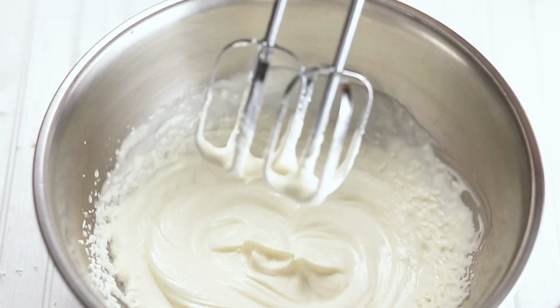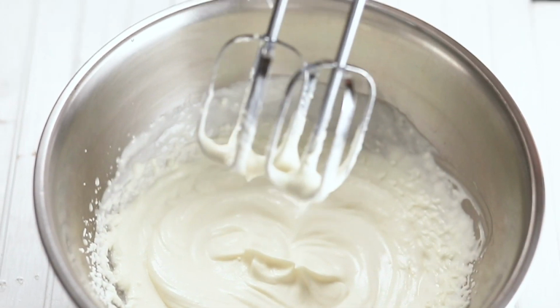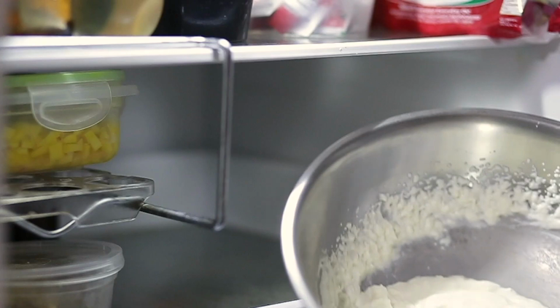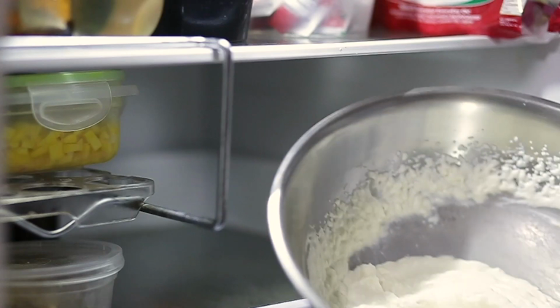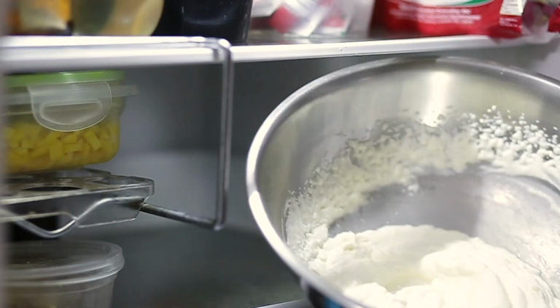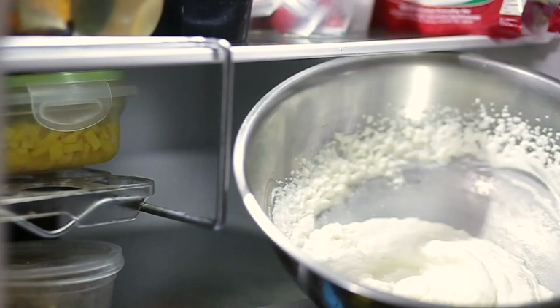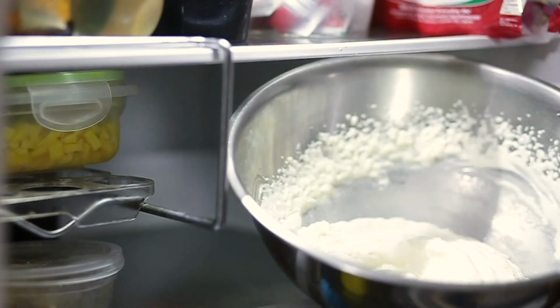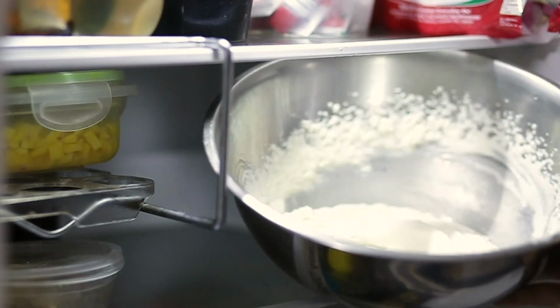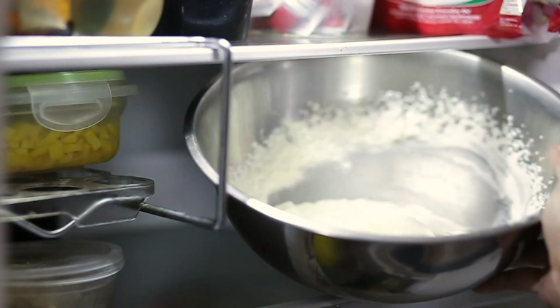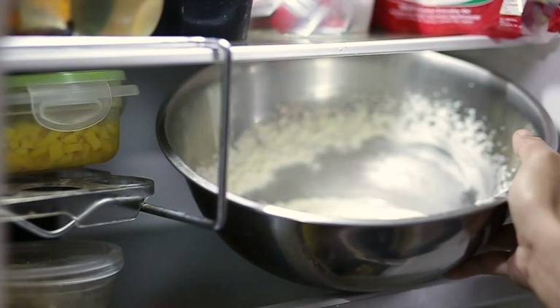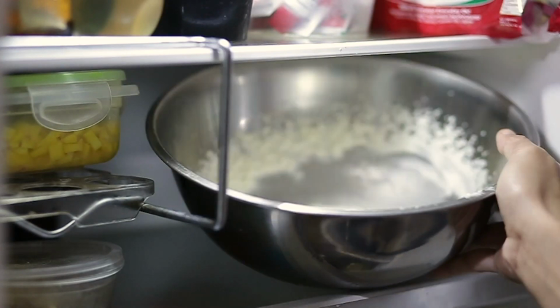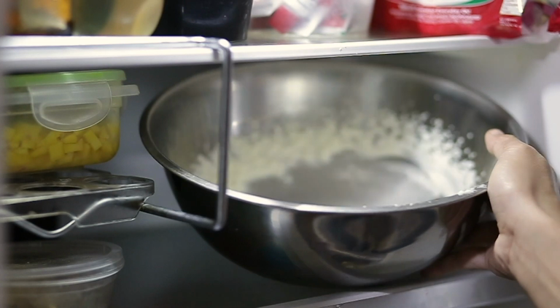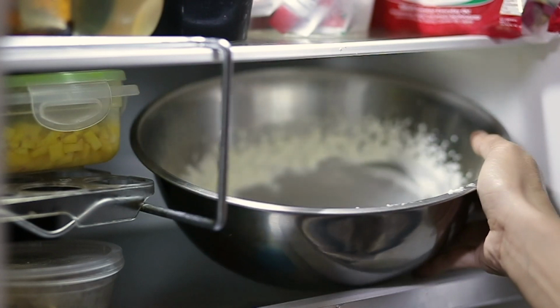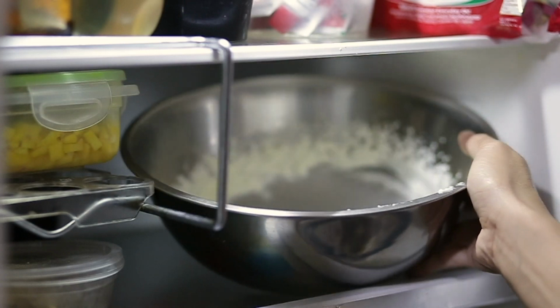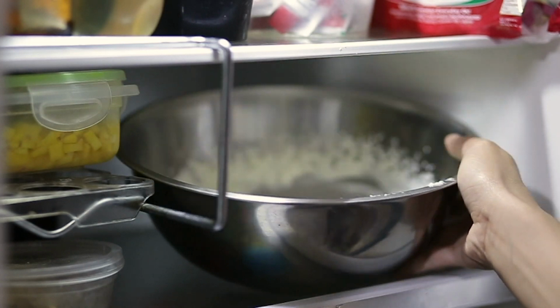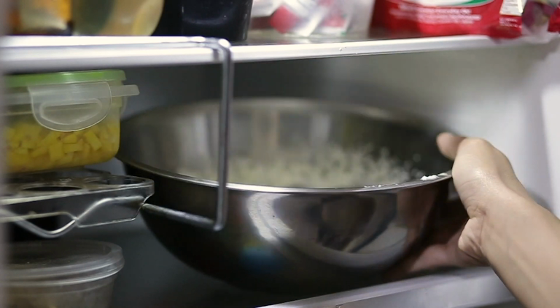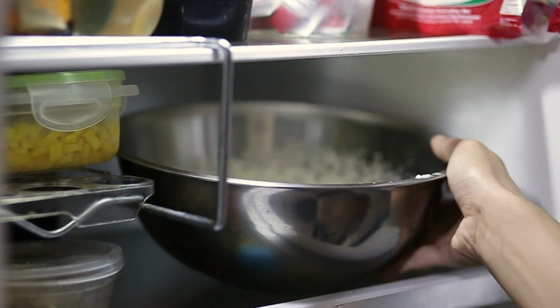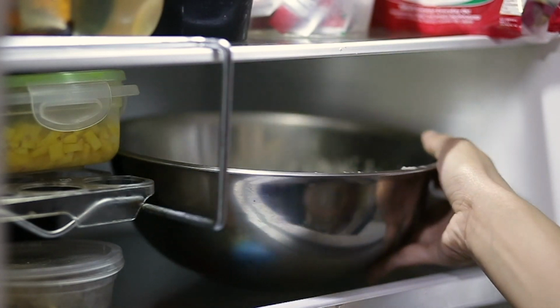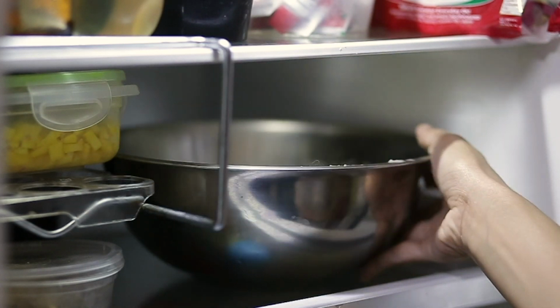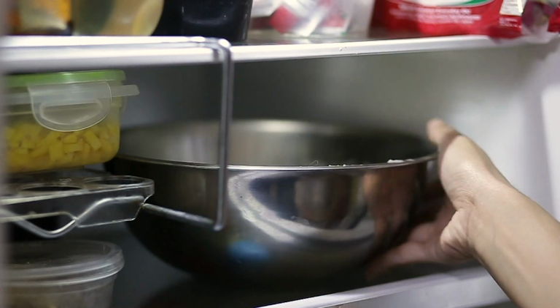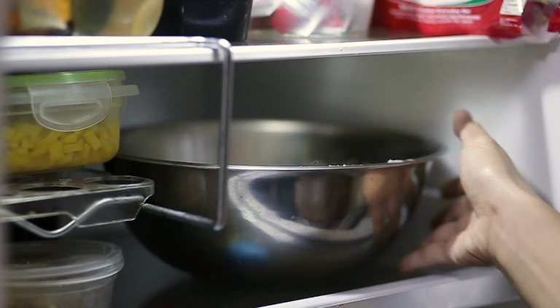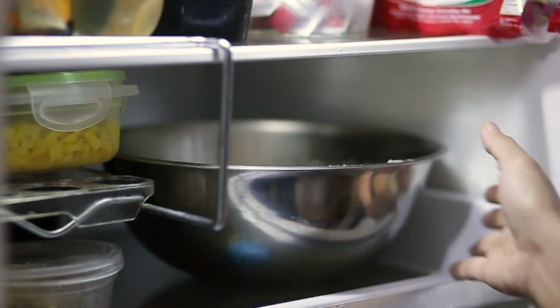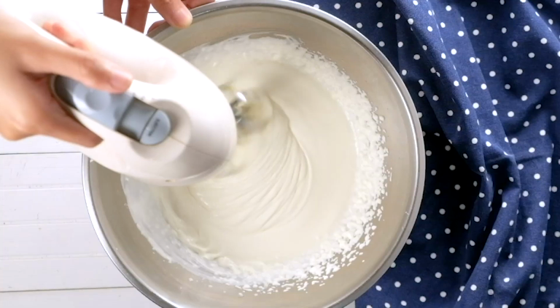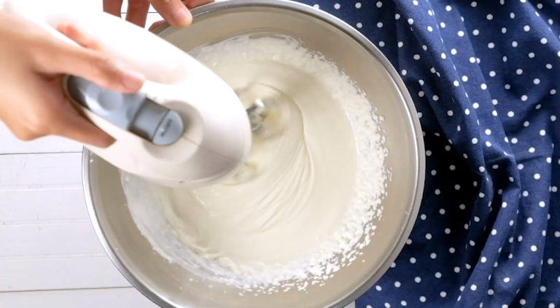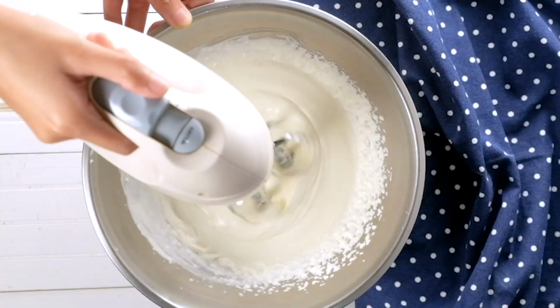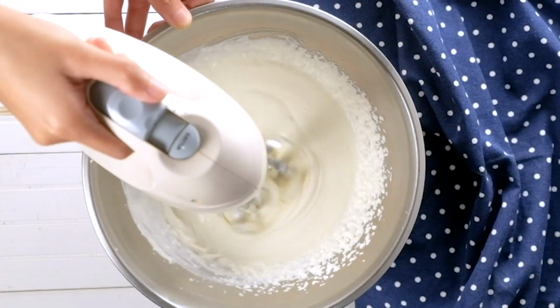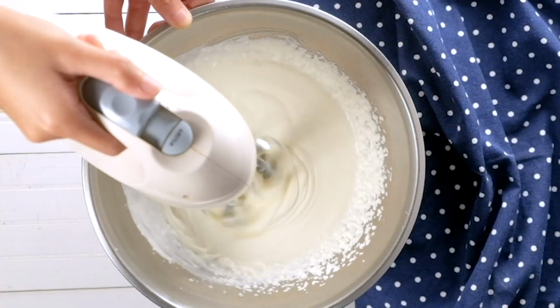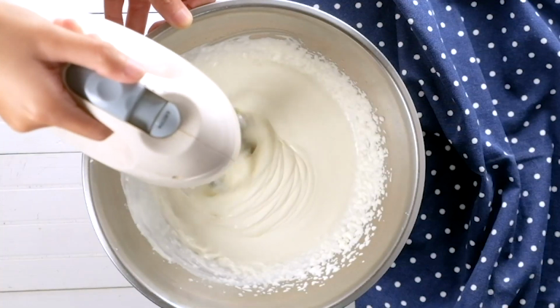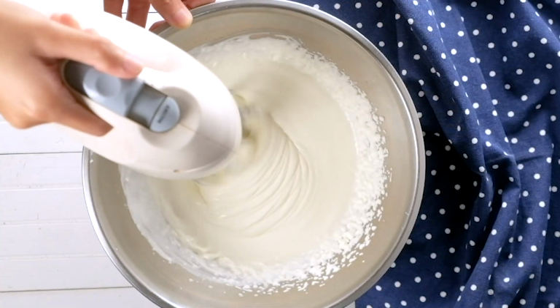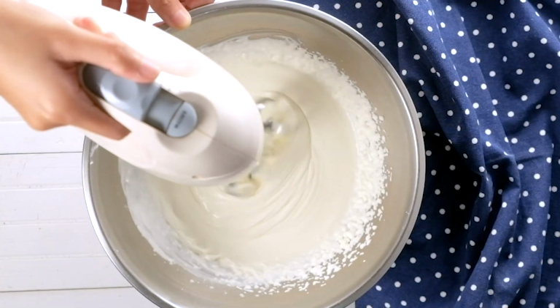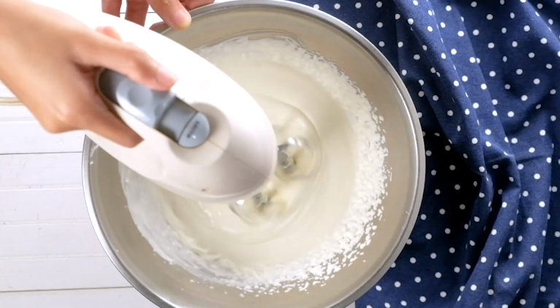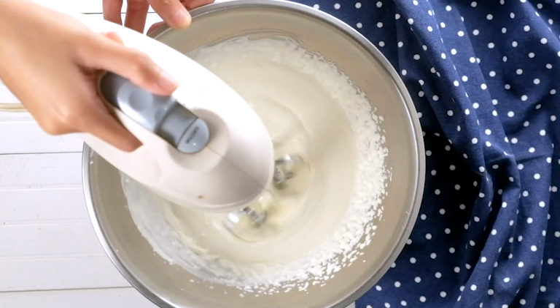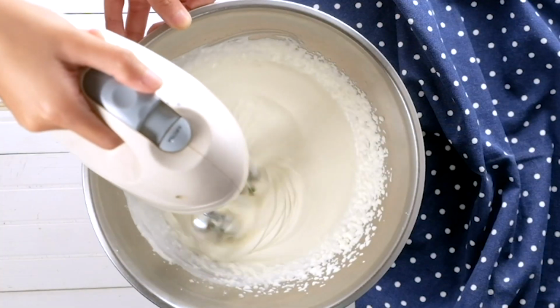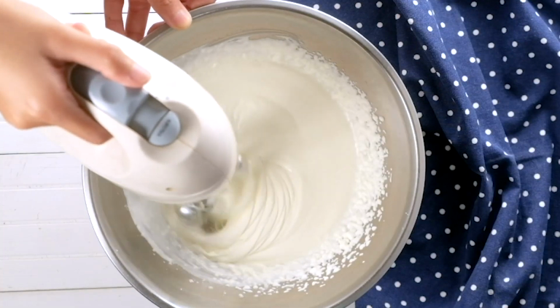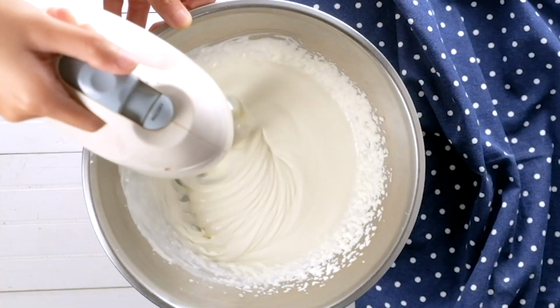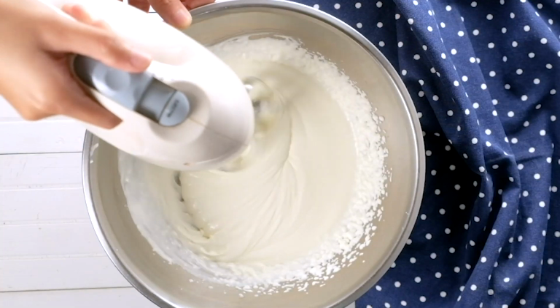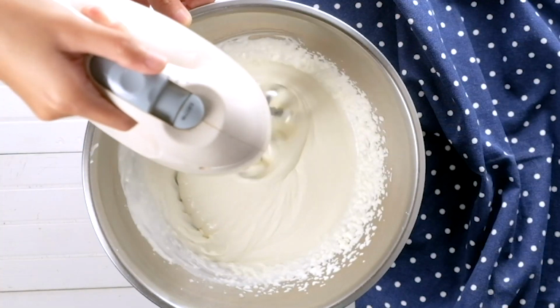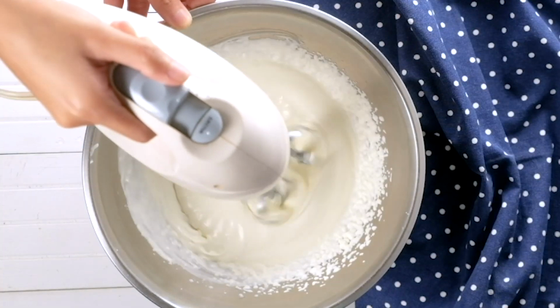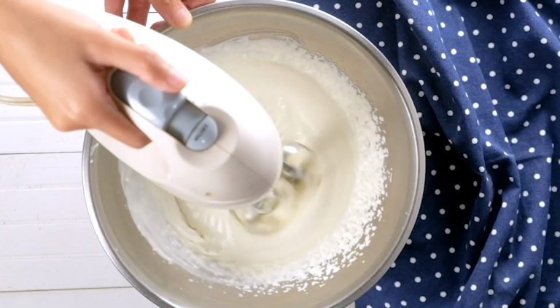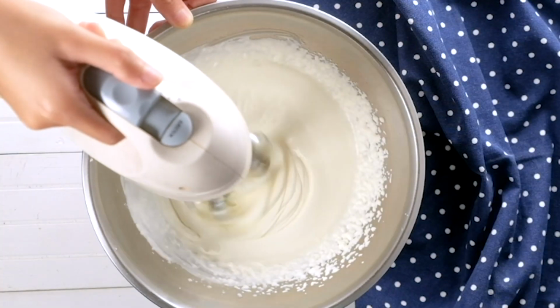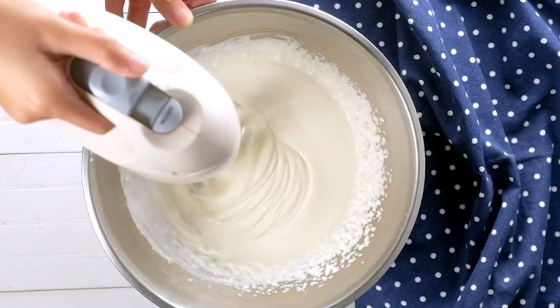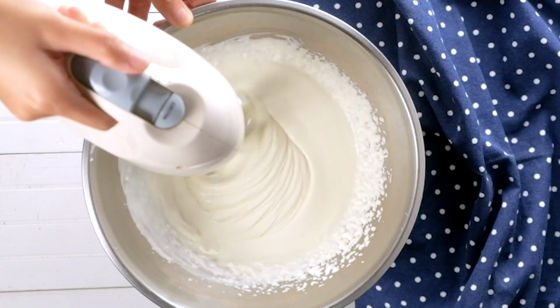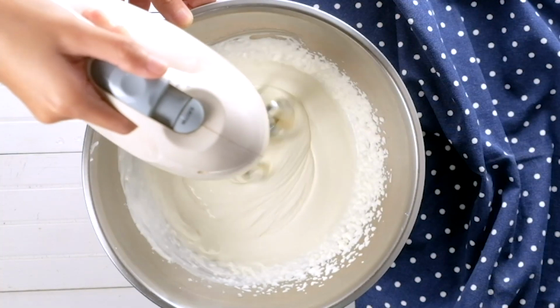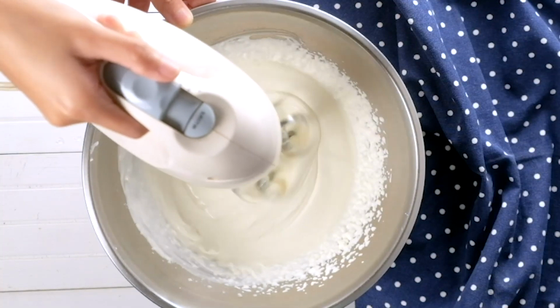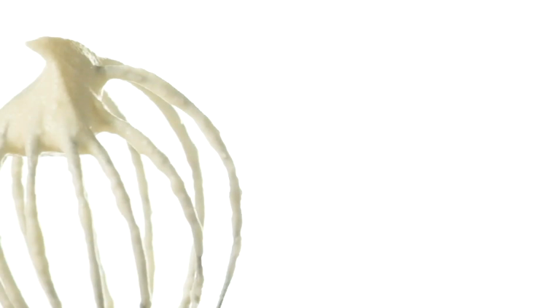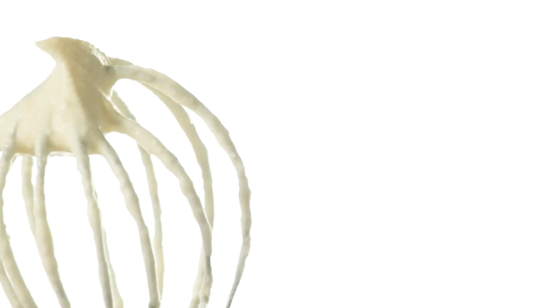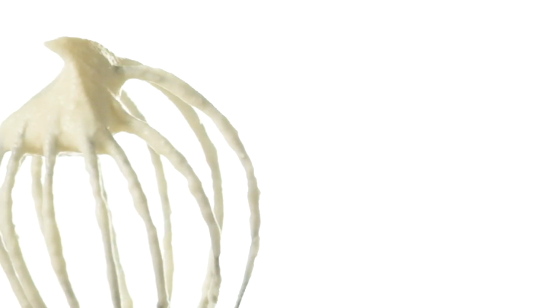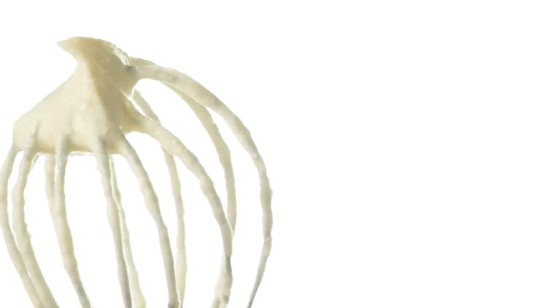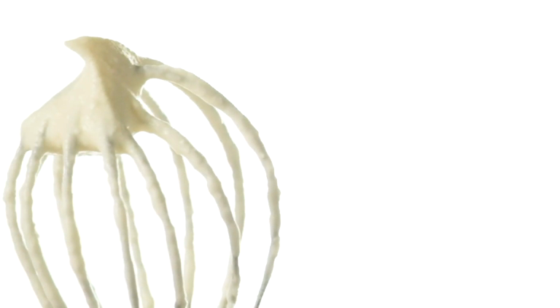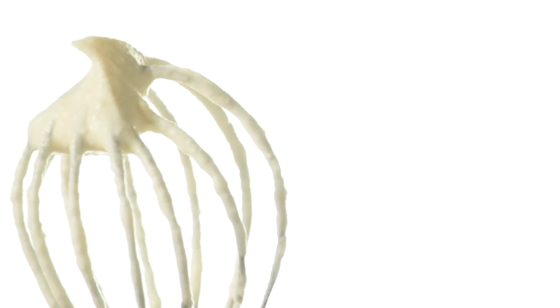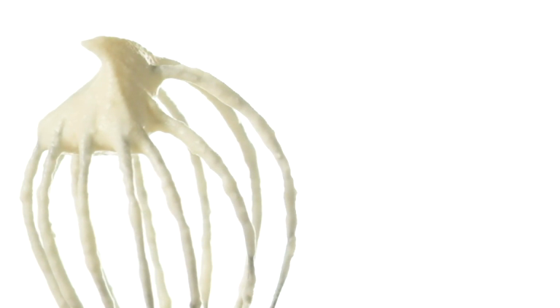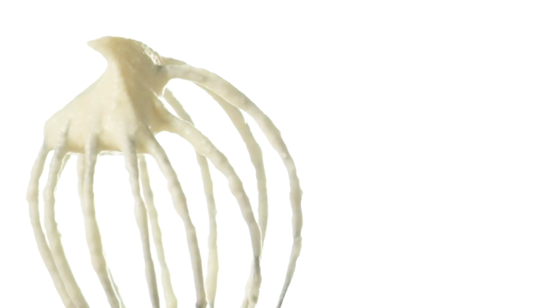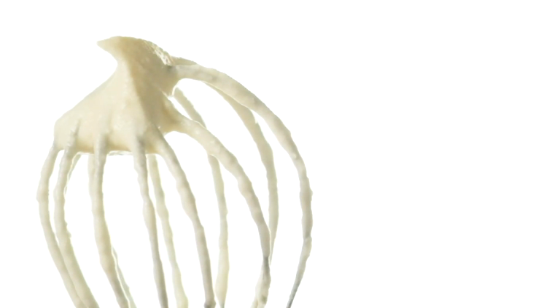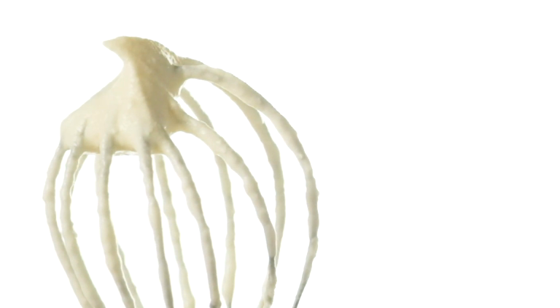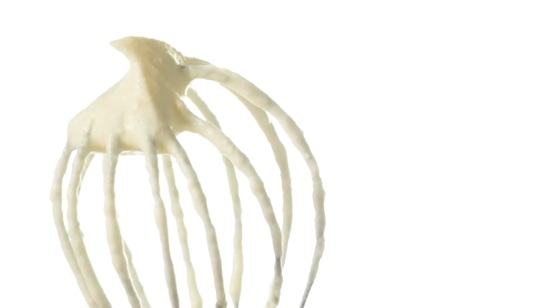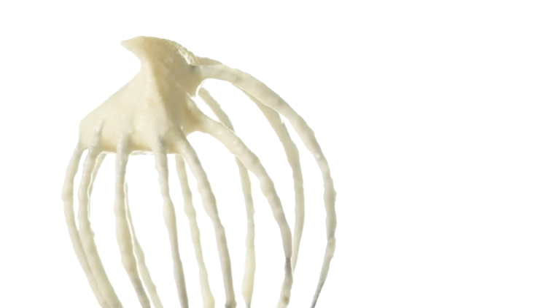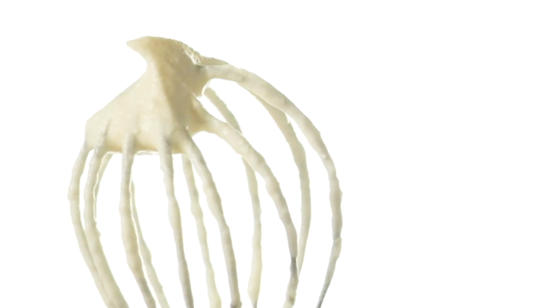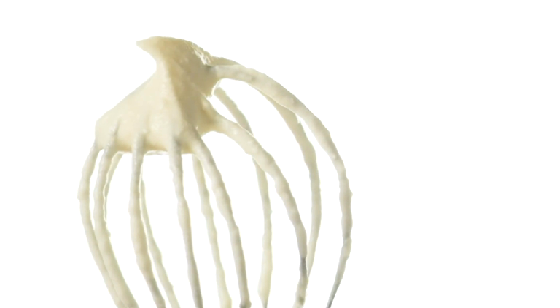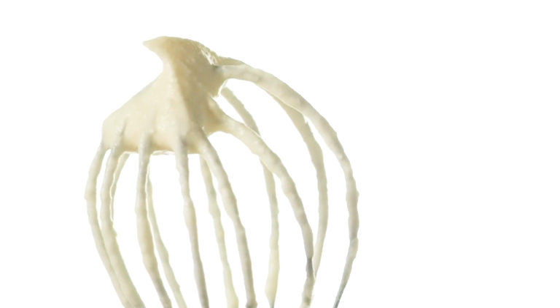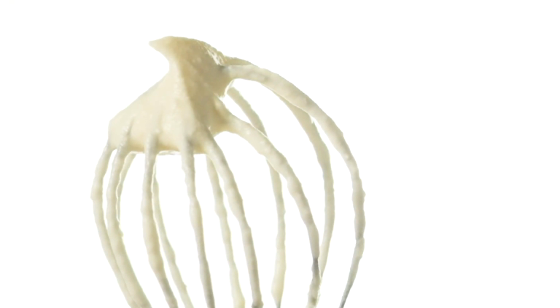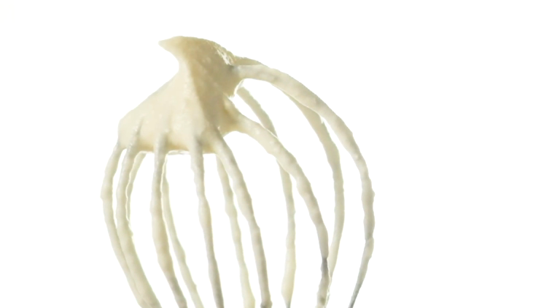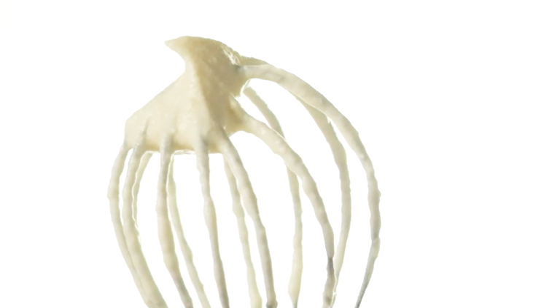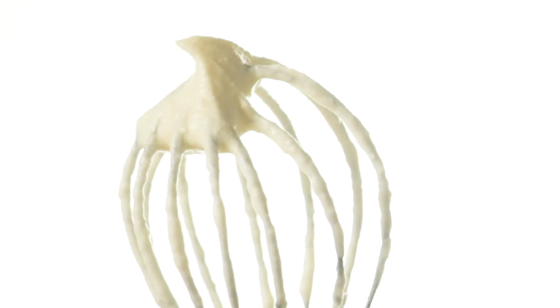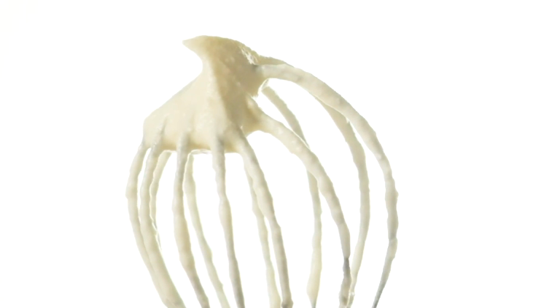Place the bowl in the refrigerator, or keep whipping if you want stiffer whipped cream that can retain its shape.